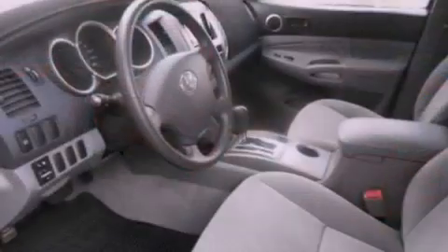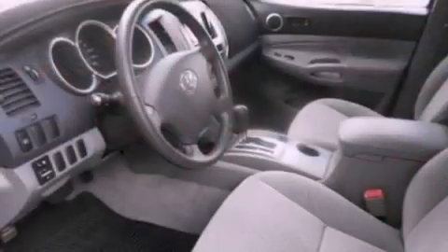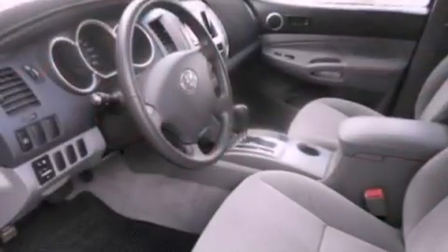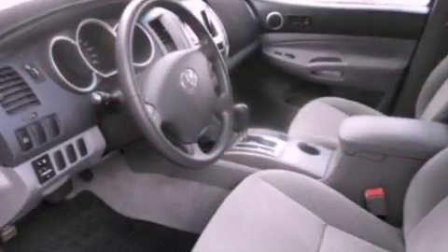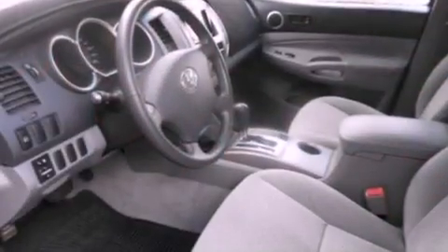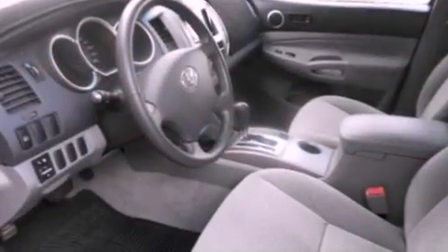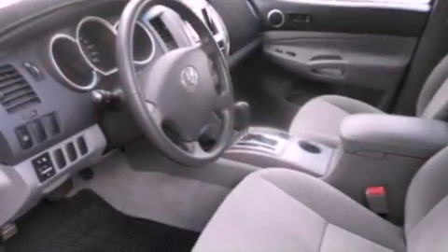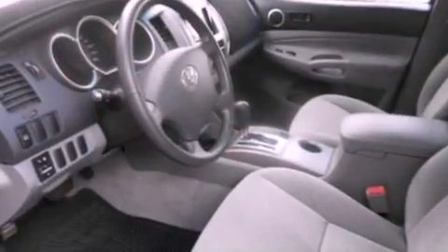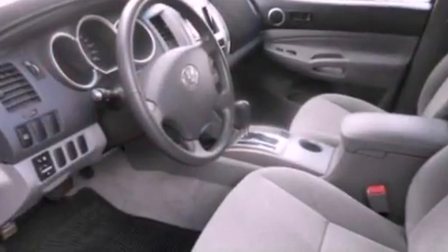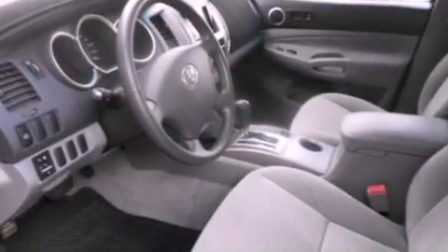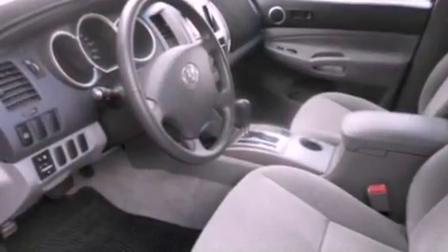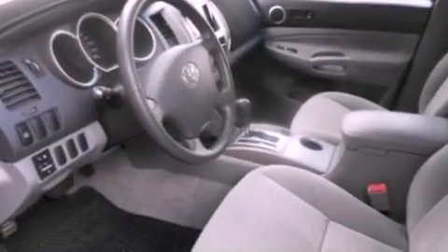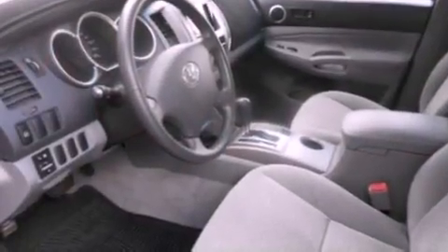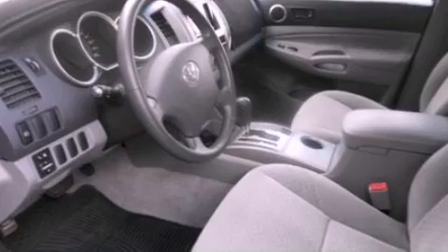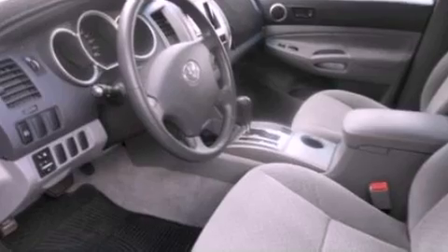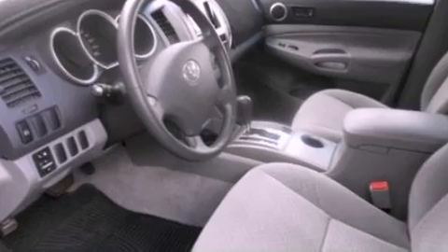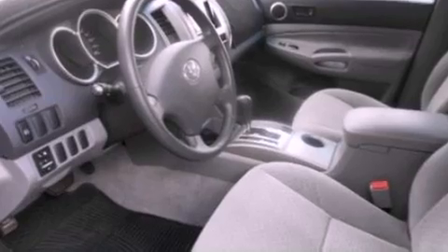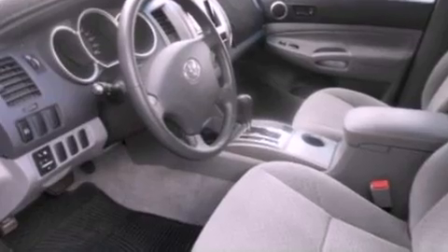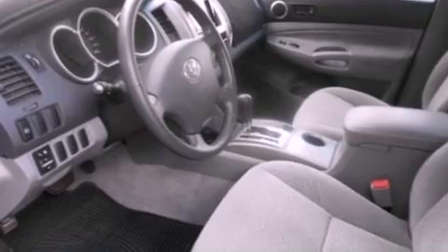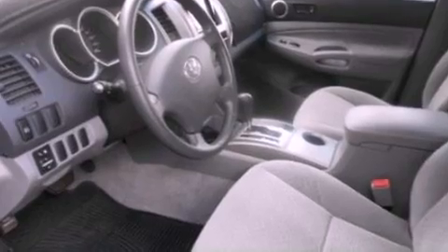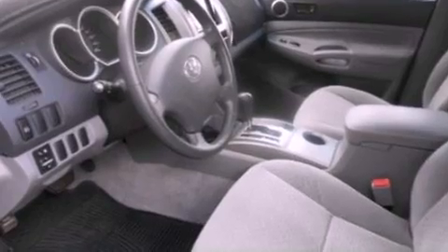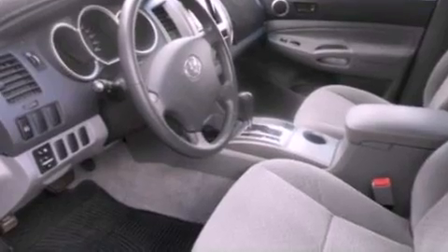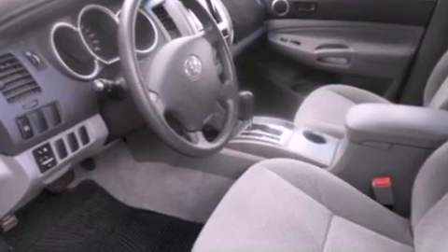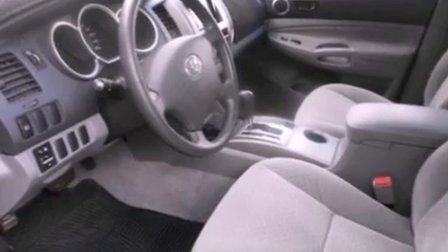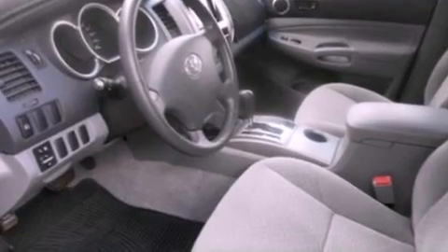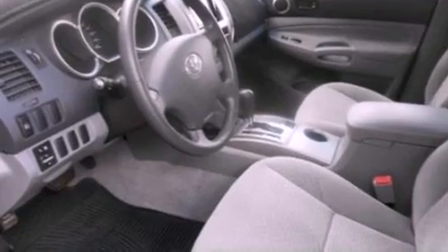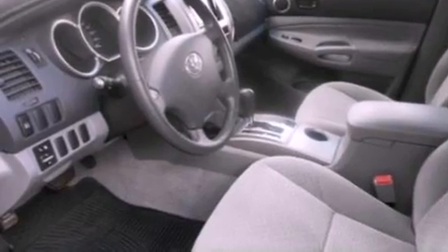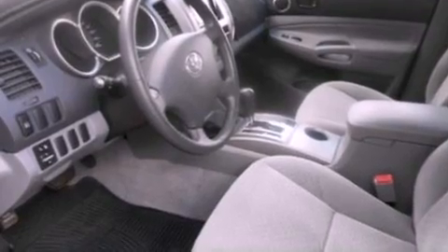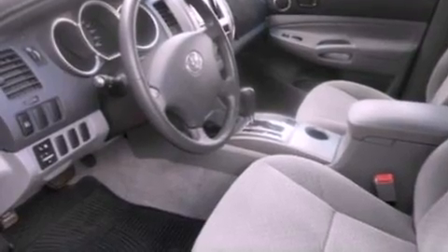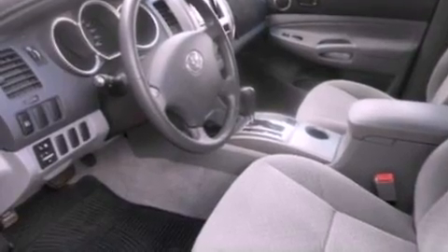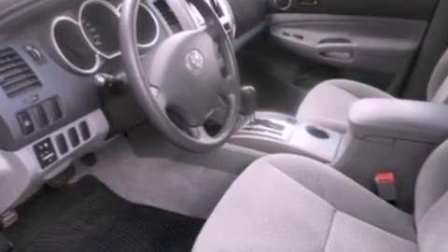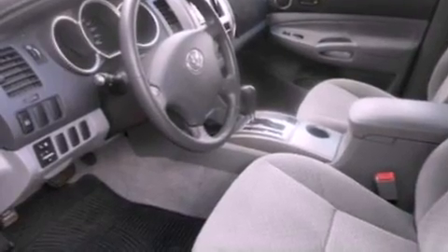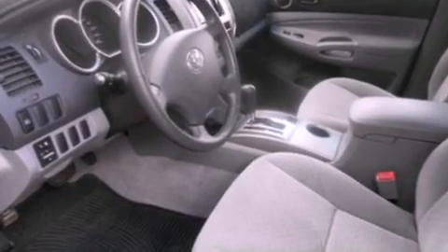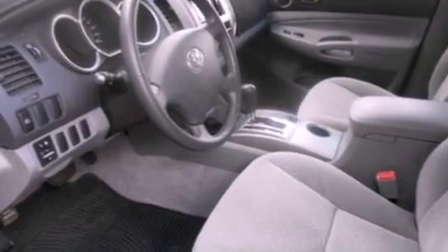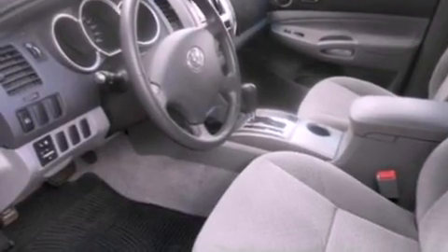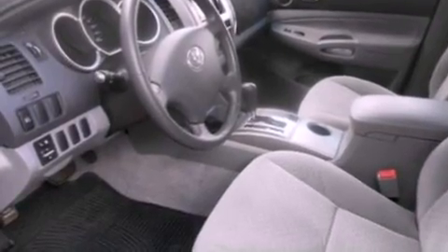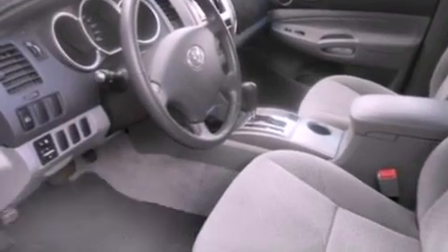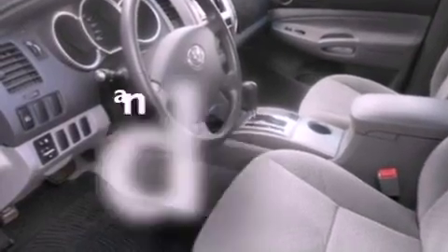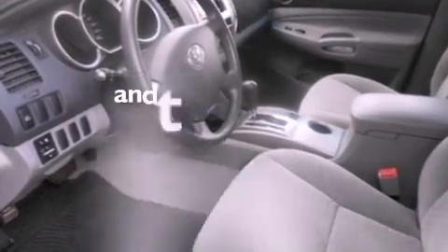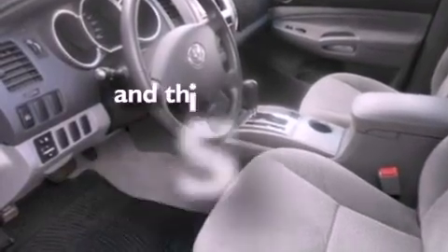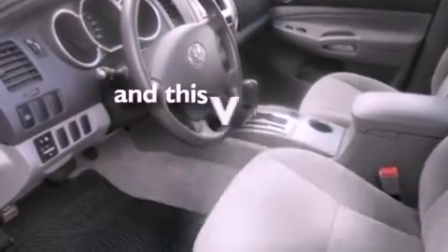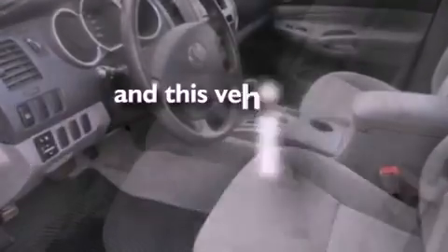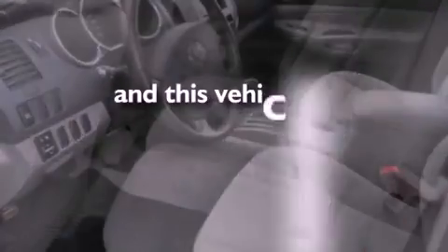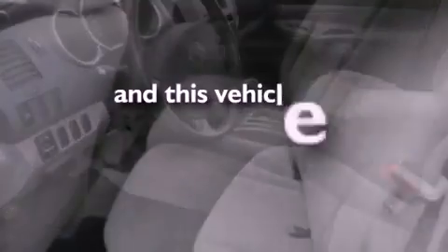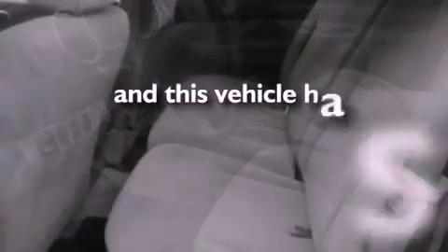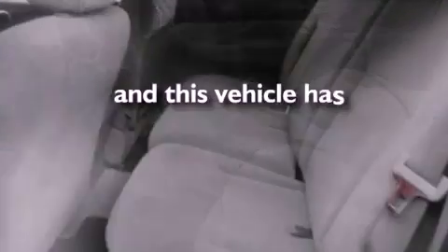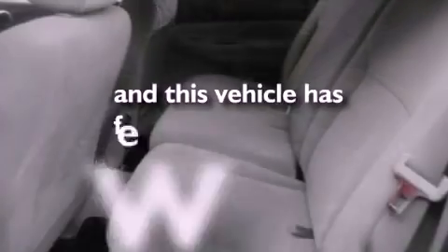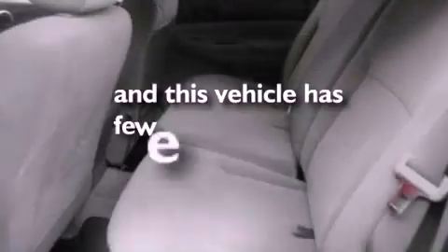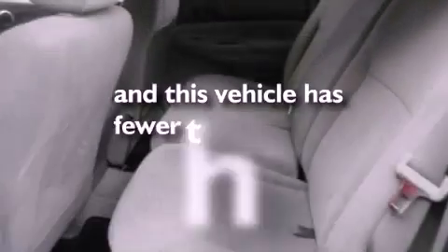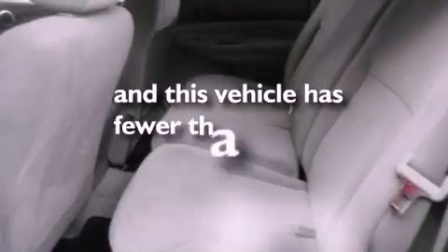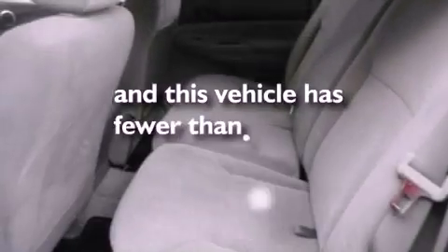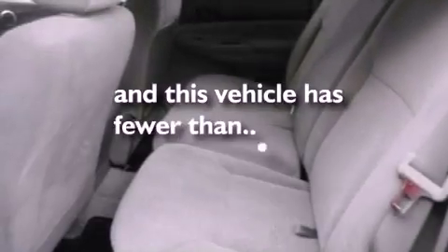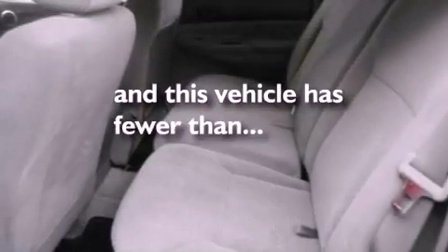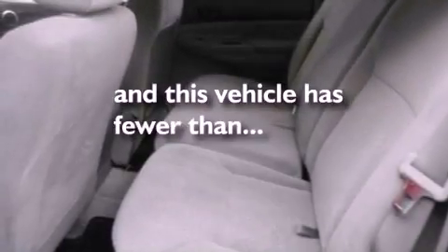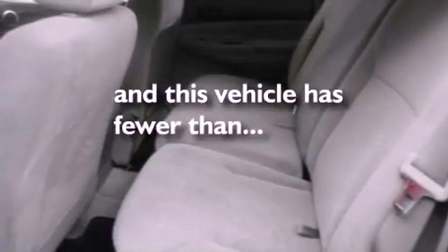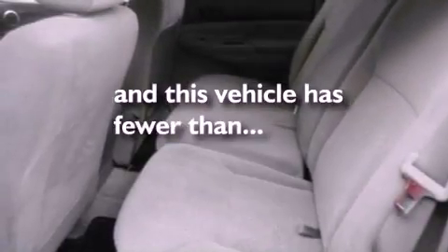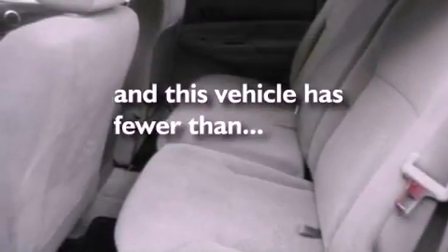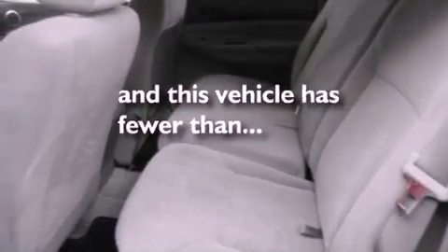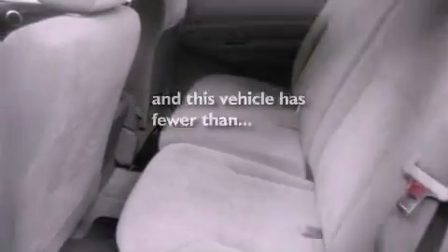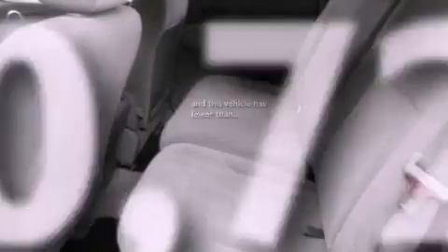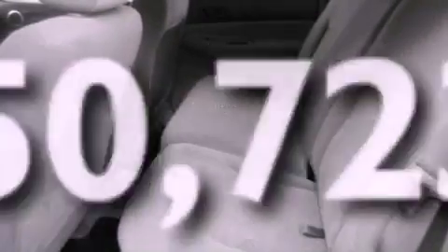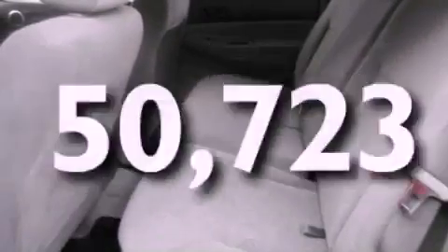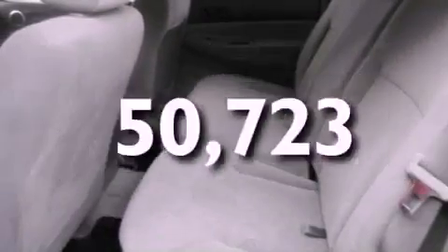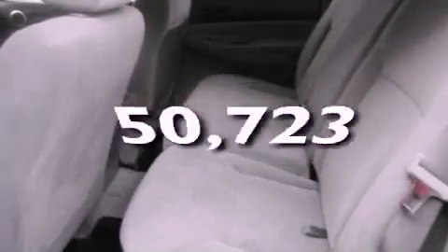An anti-lock braking system, a CD player, and this vehicle has fewer than 51,000 miles on the odometer.